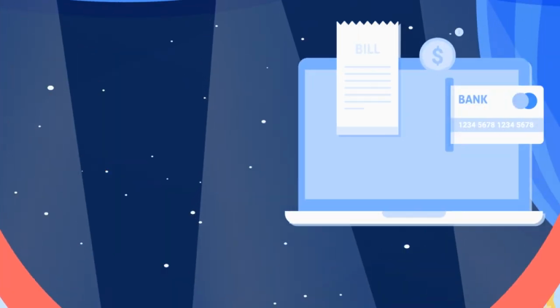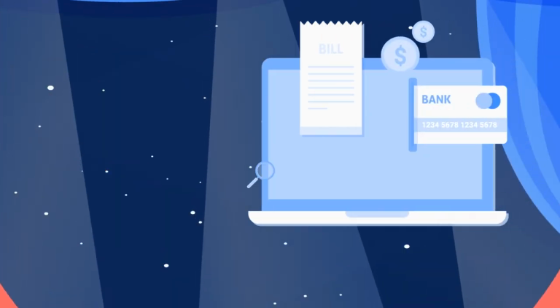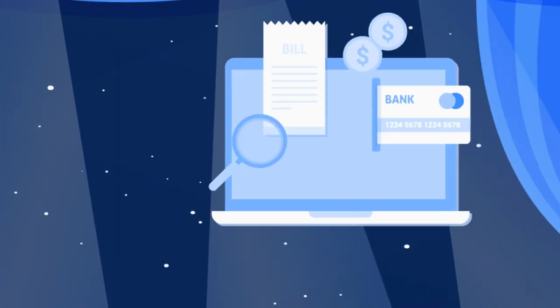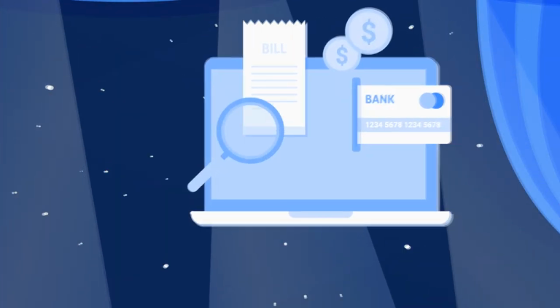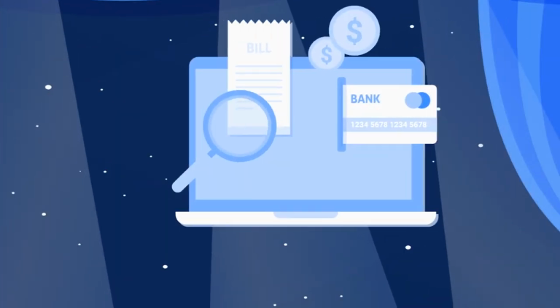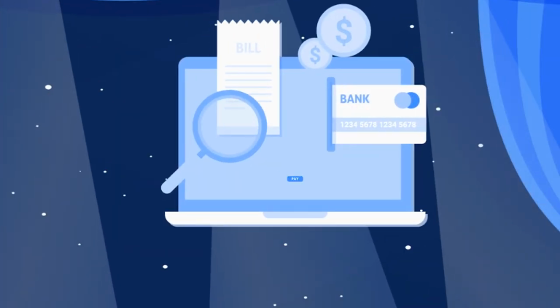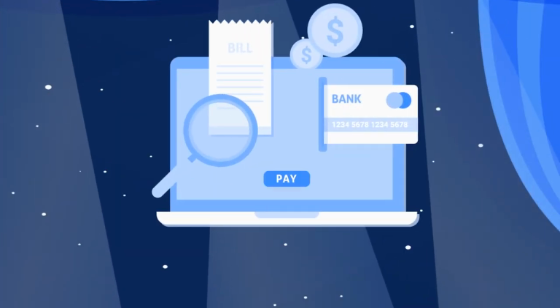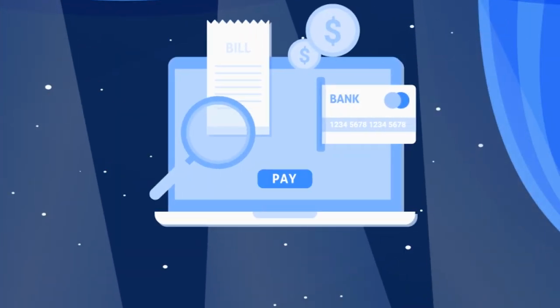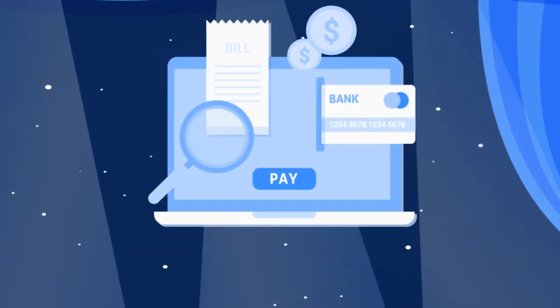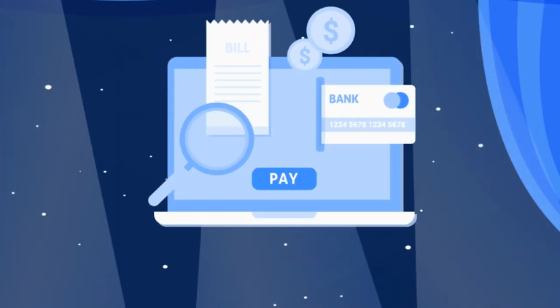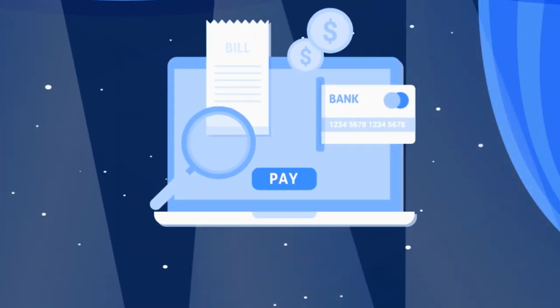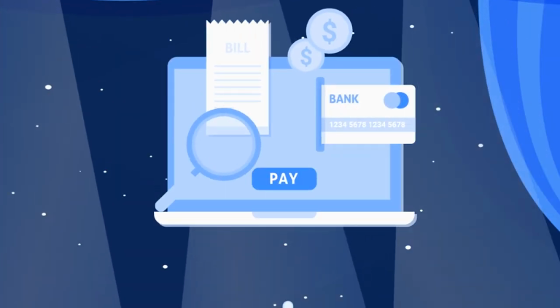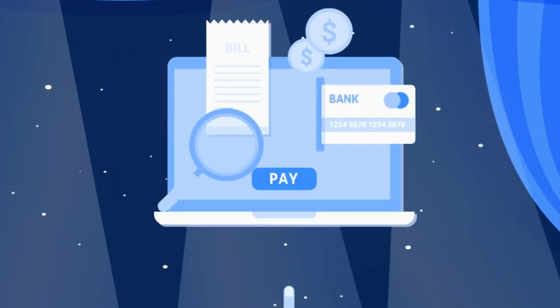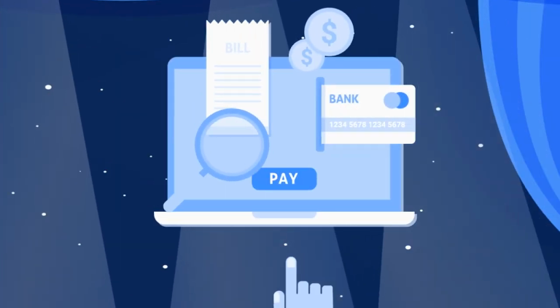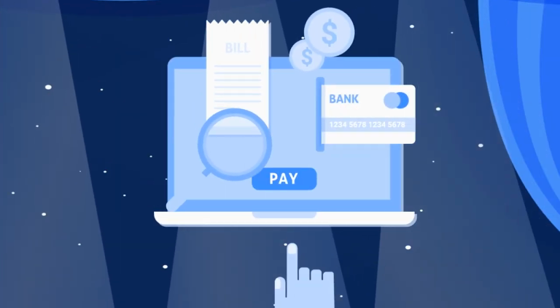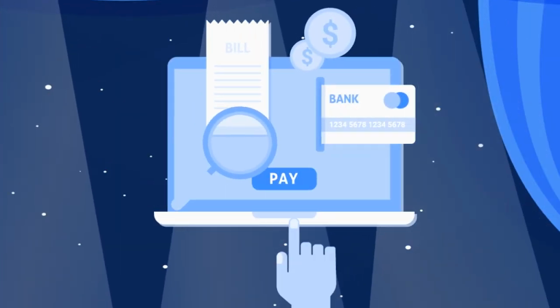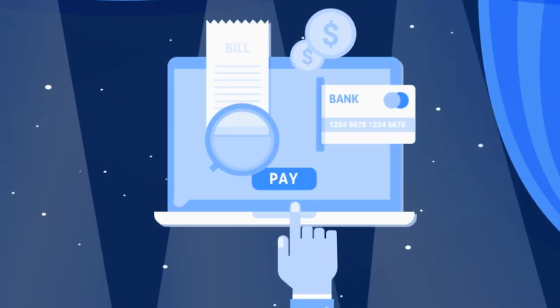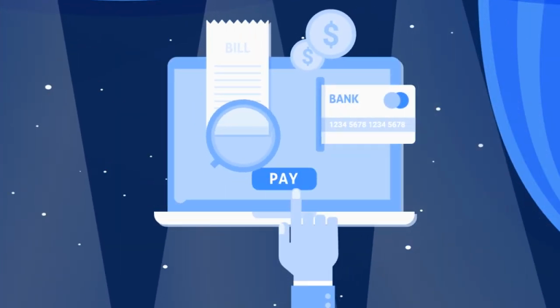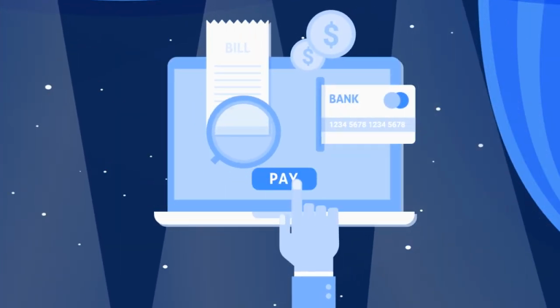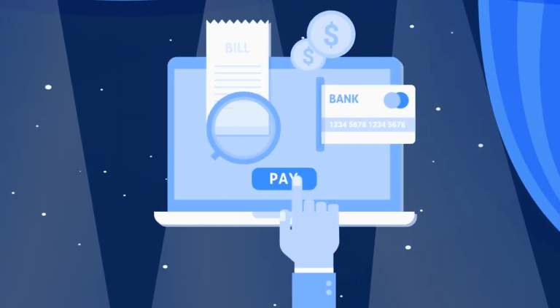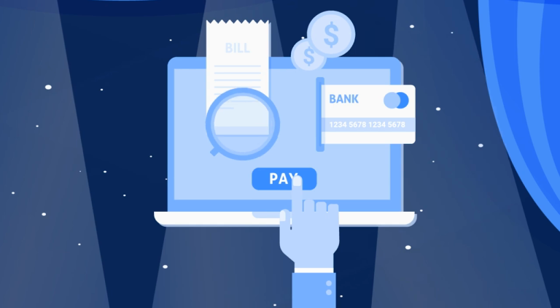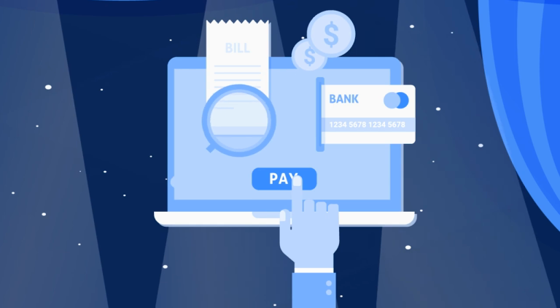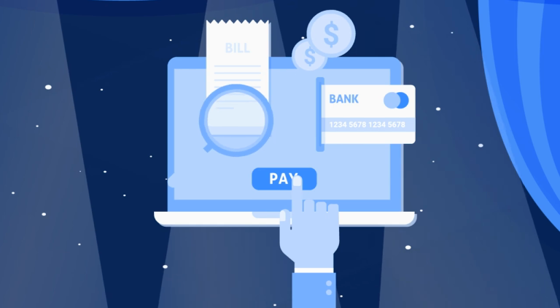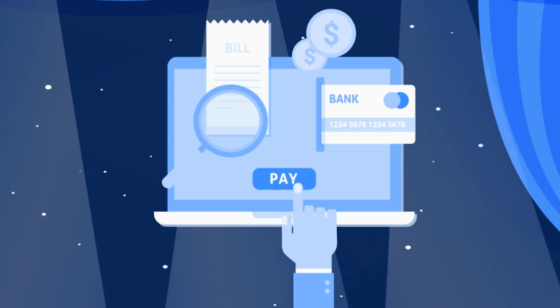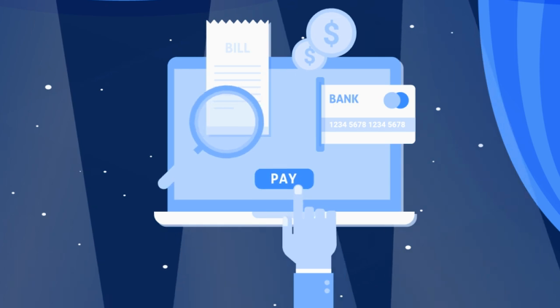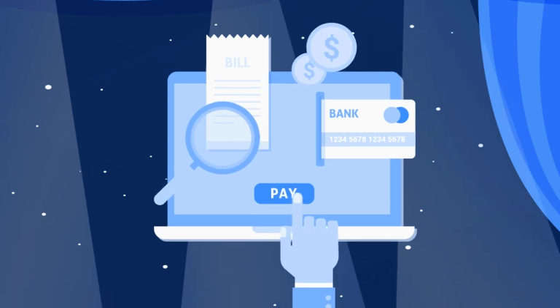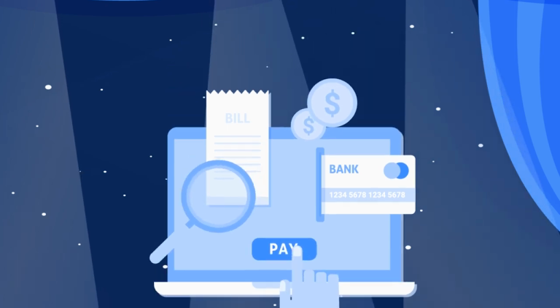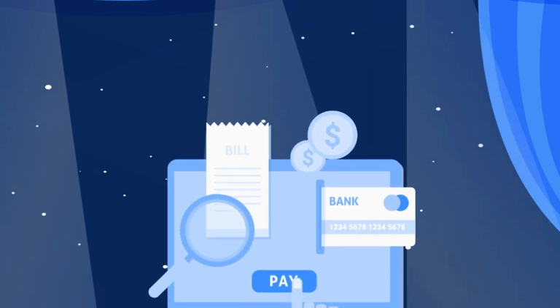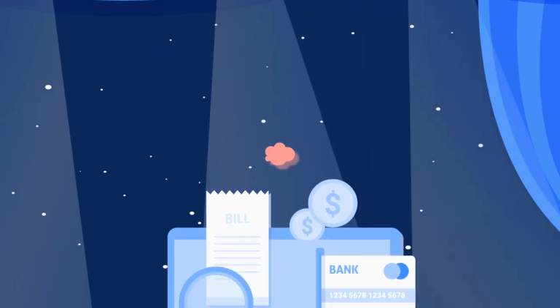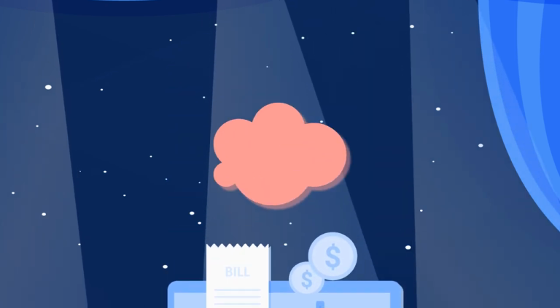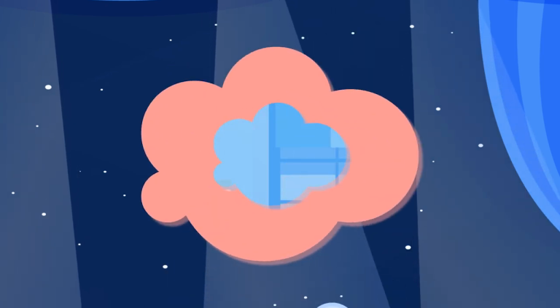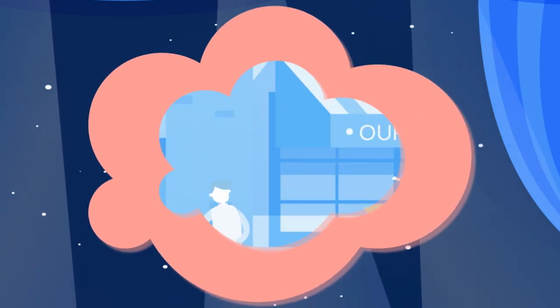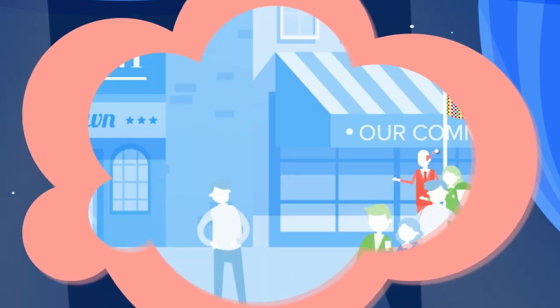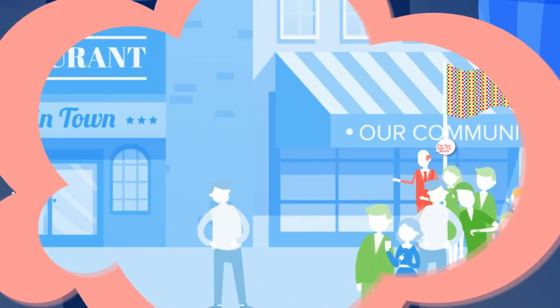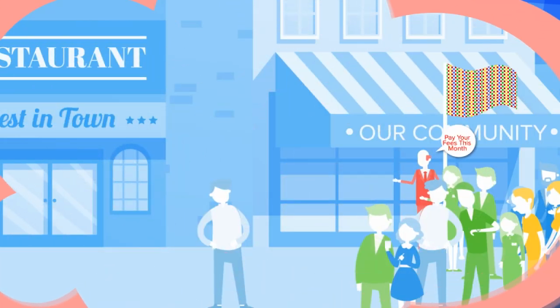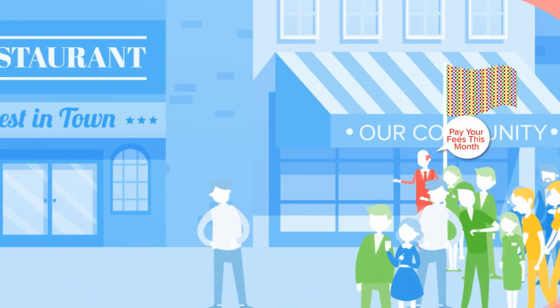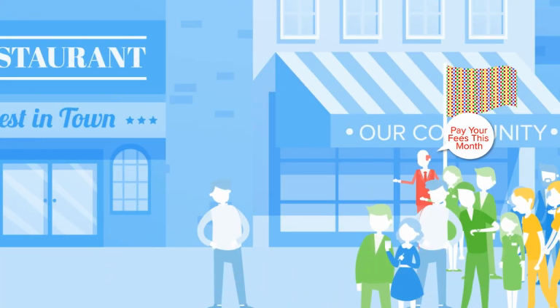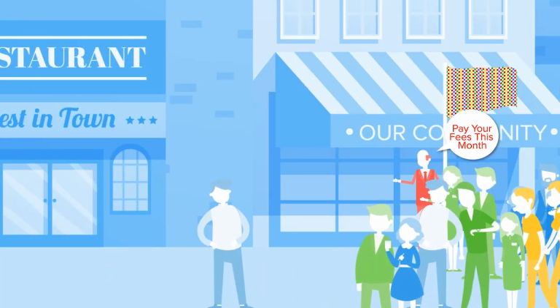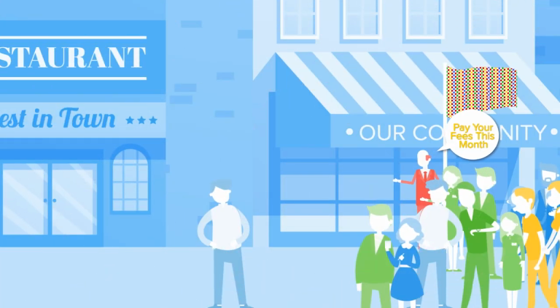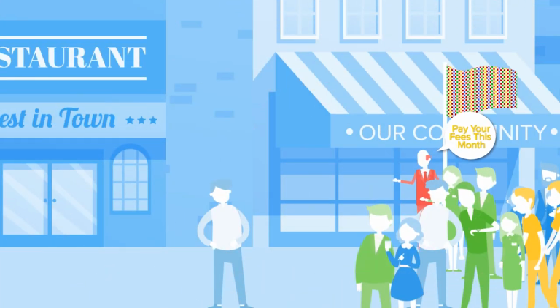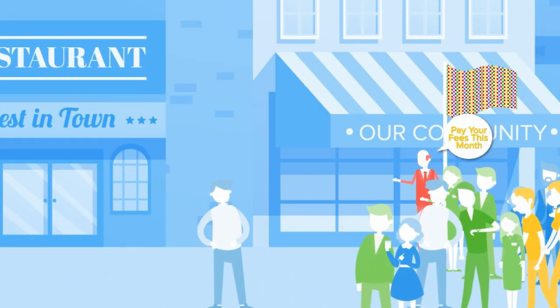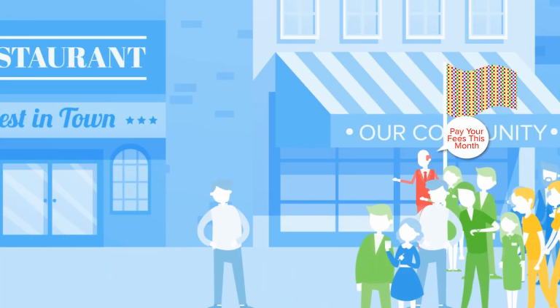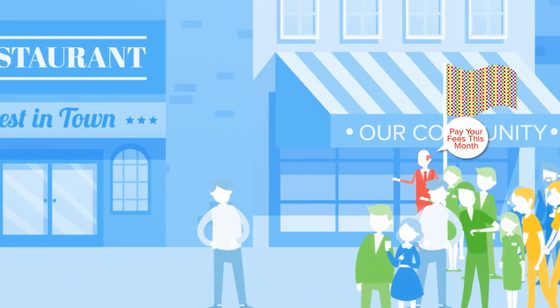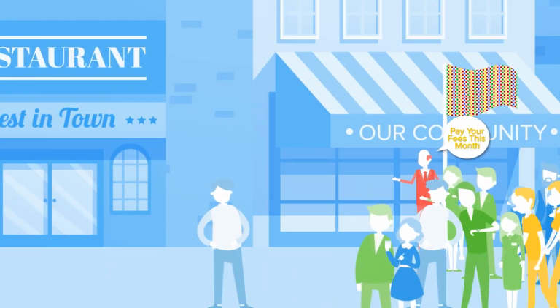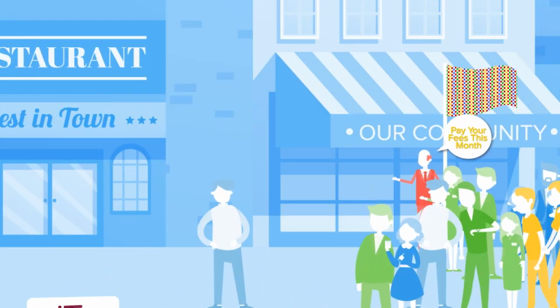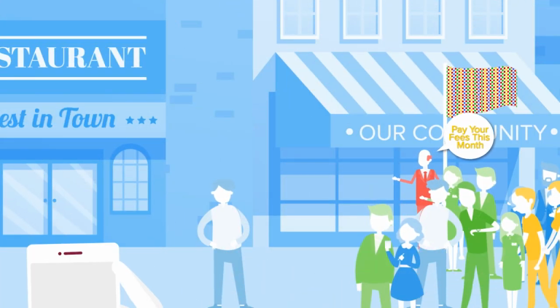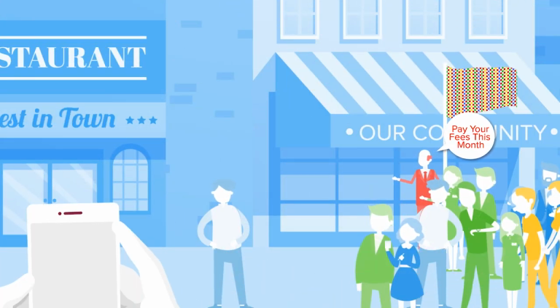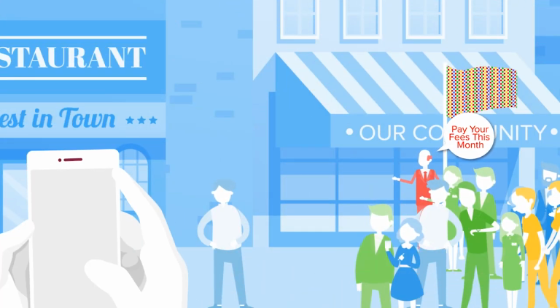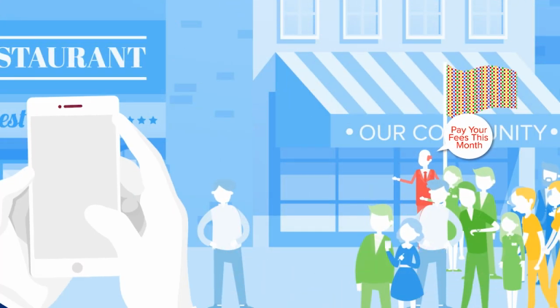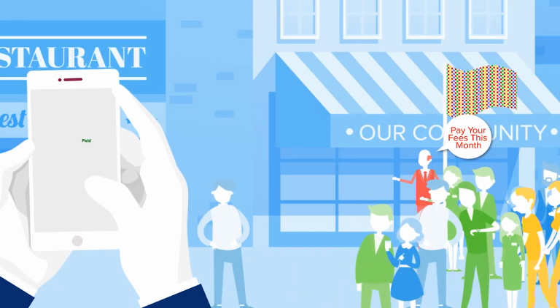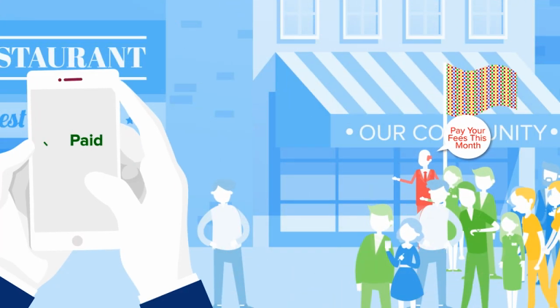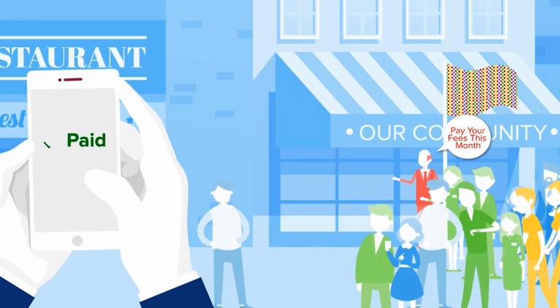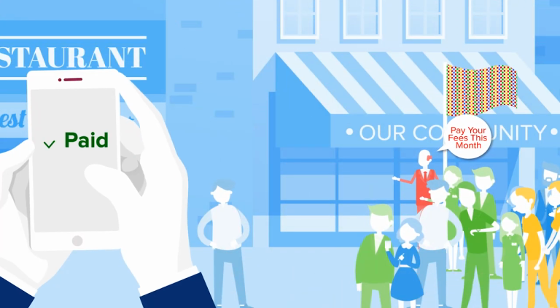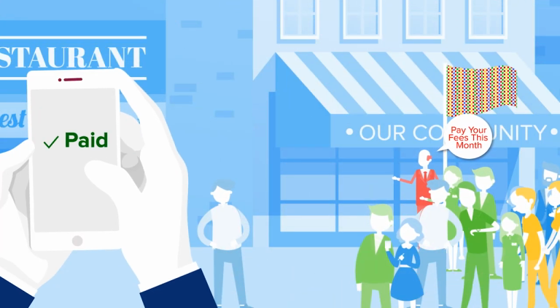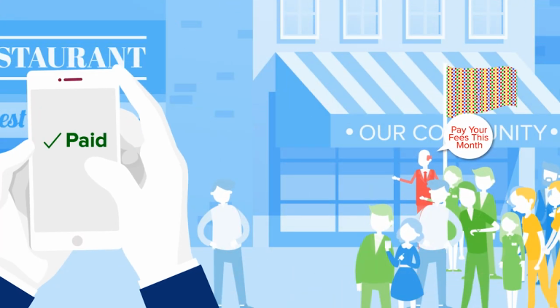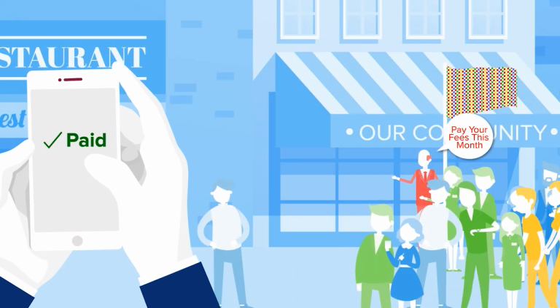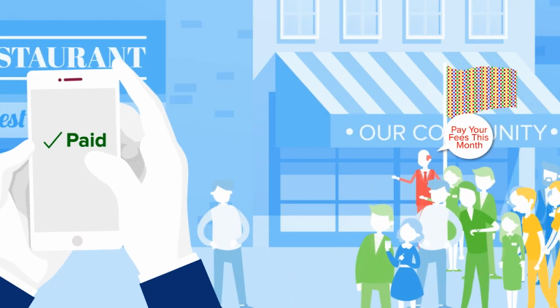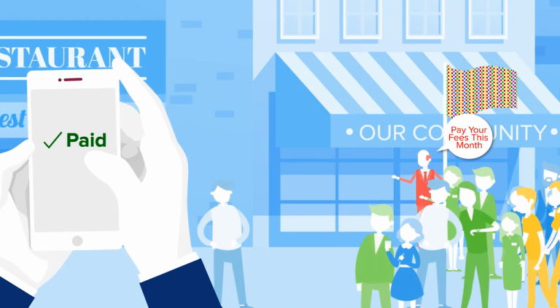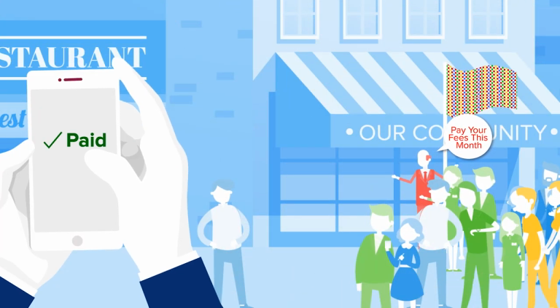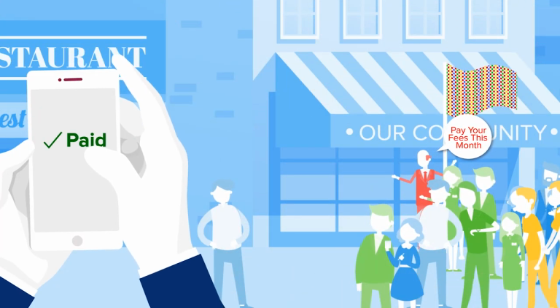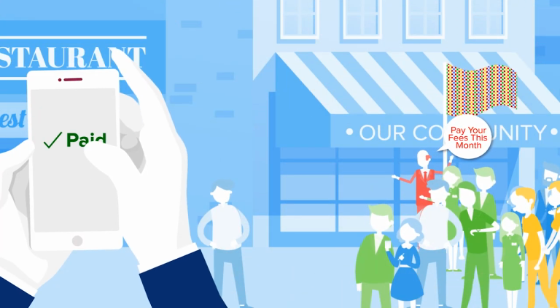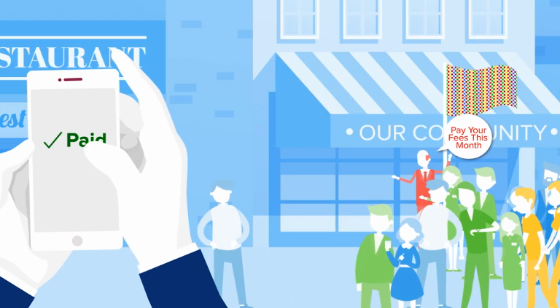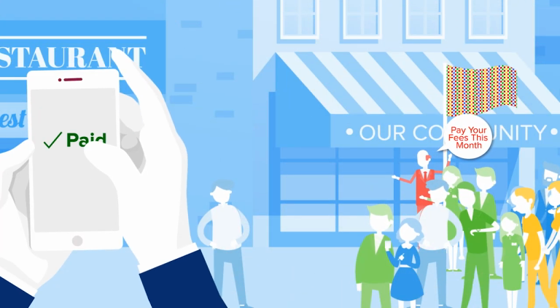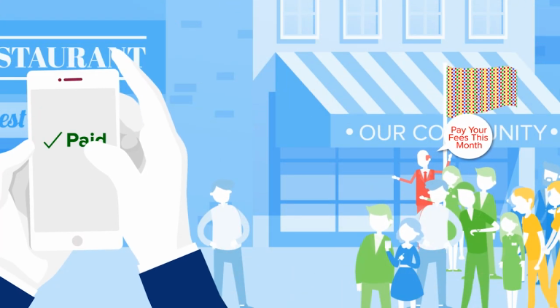Why pay for marketing if your own members do it for you? Why chase people down for membership fees when the app can help automate it?